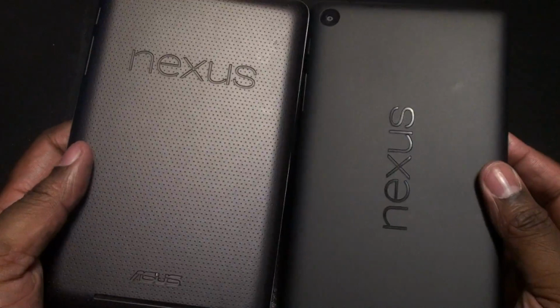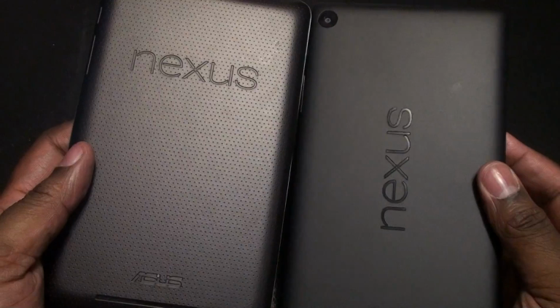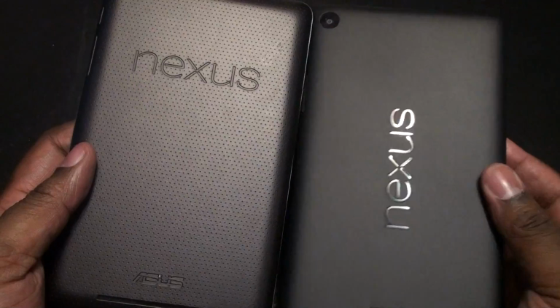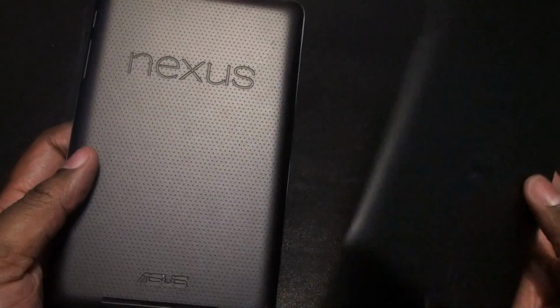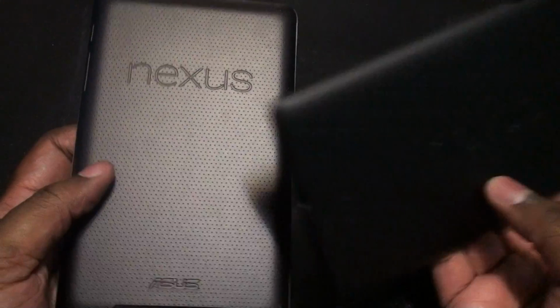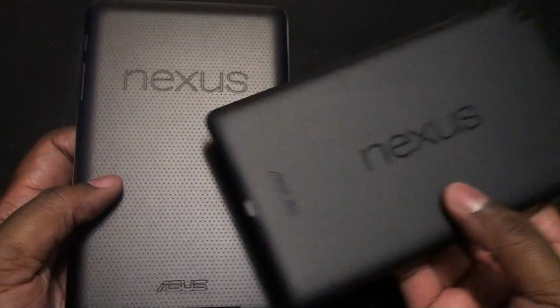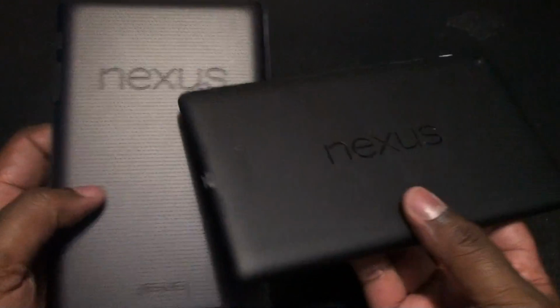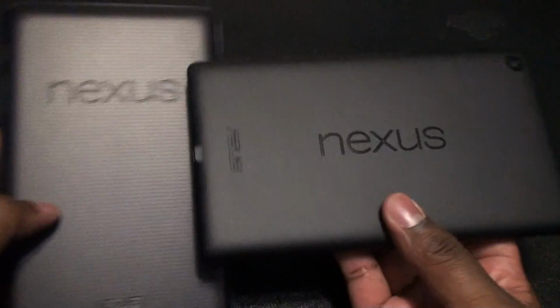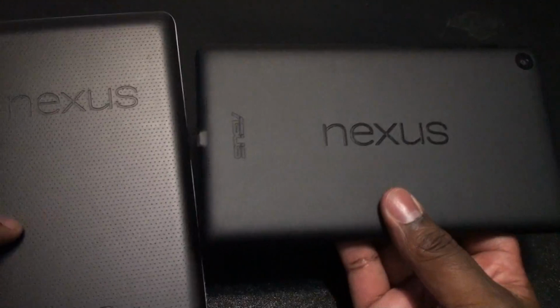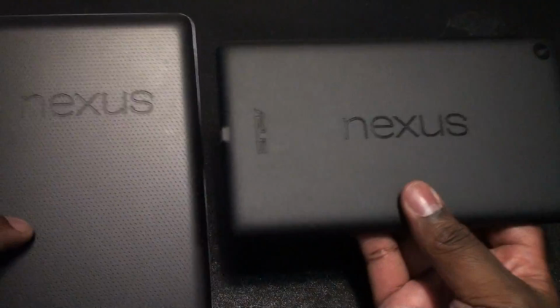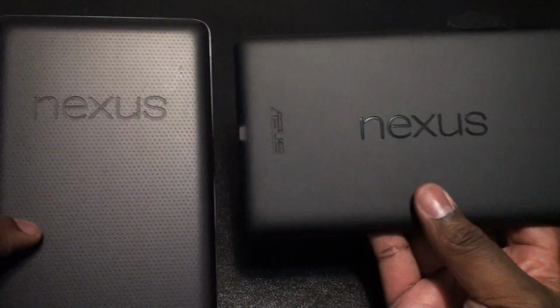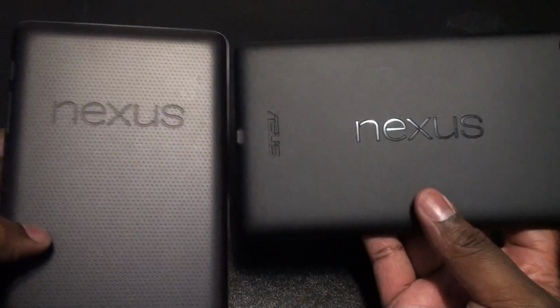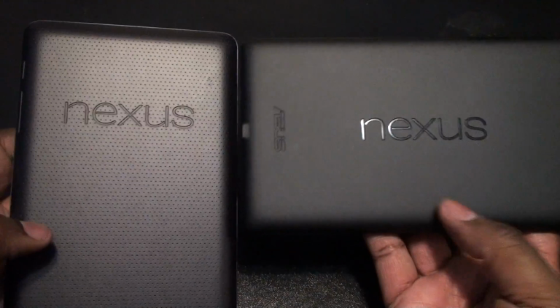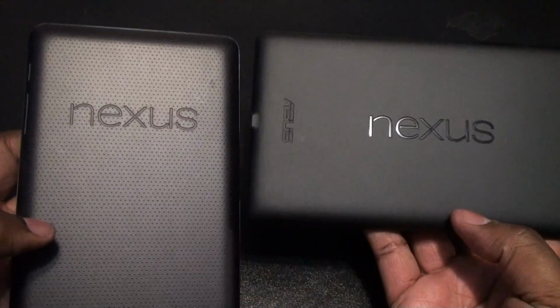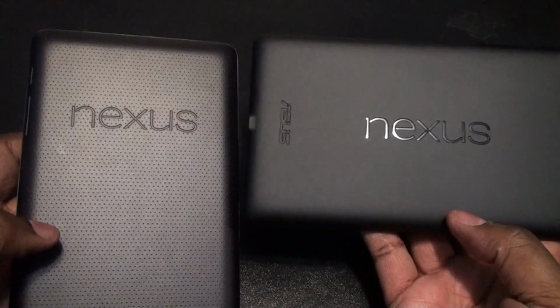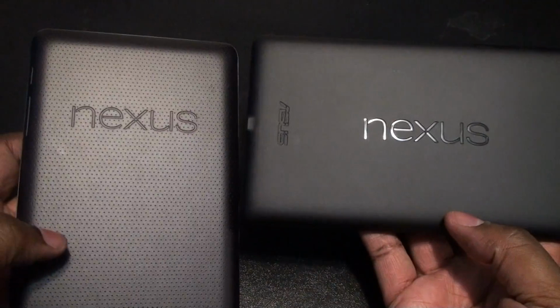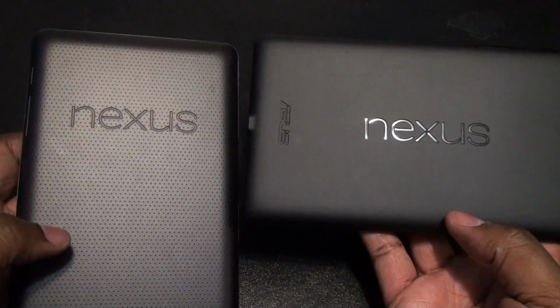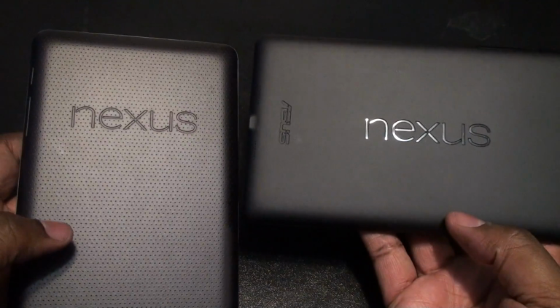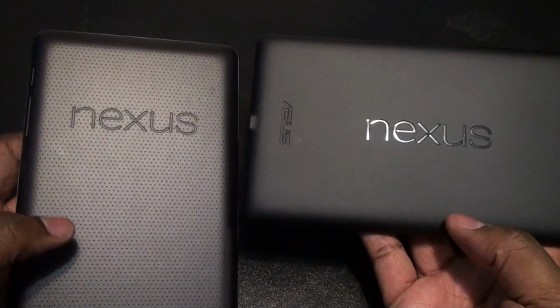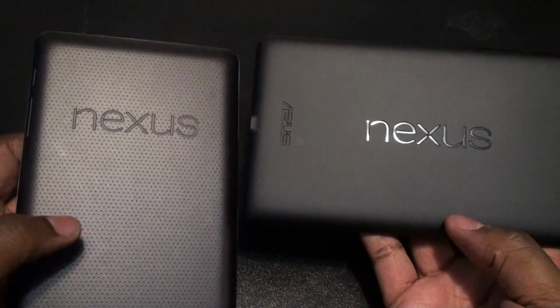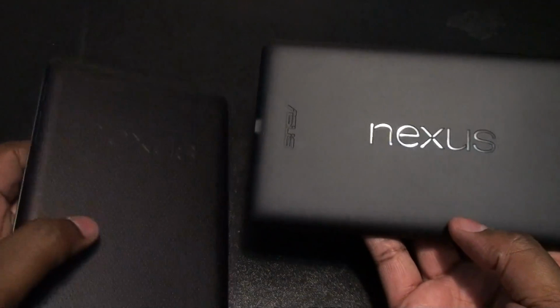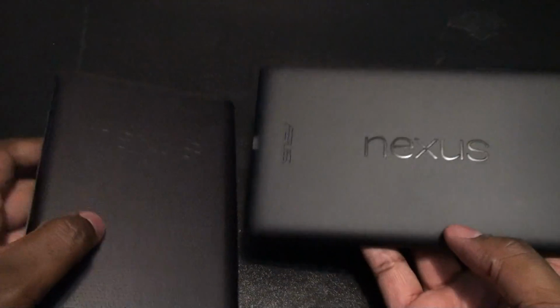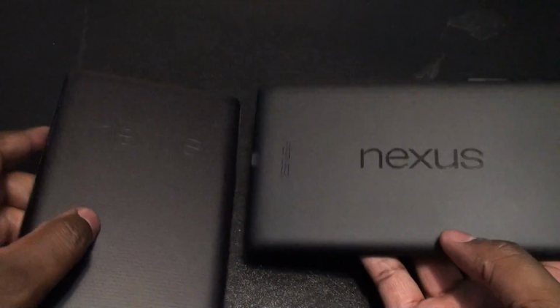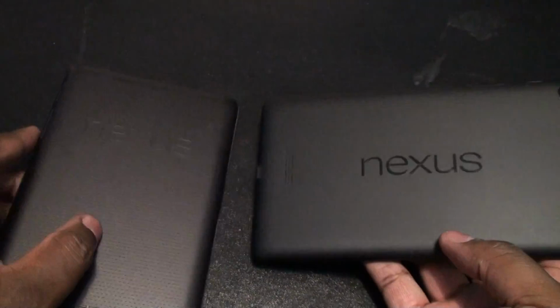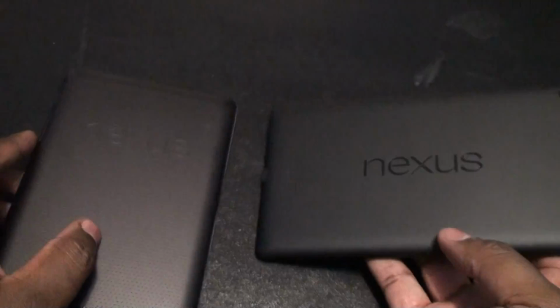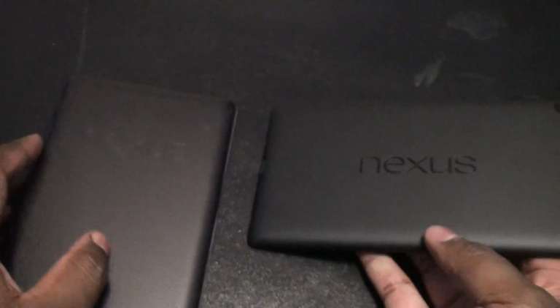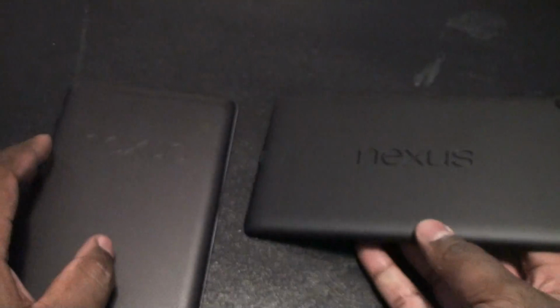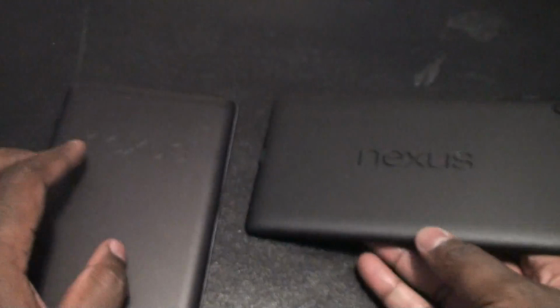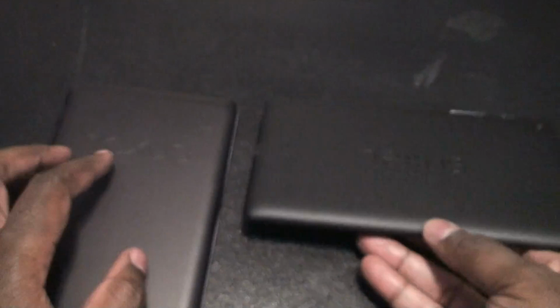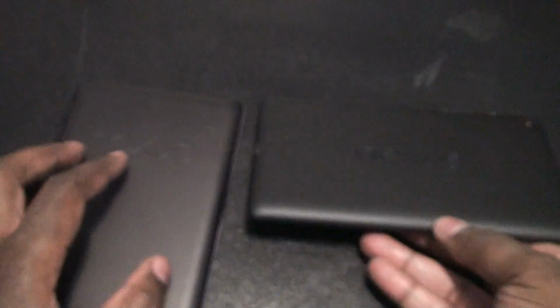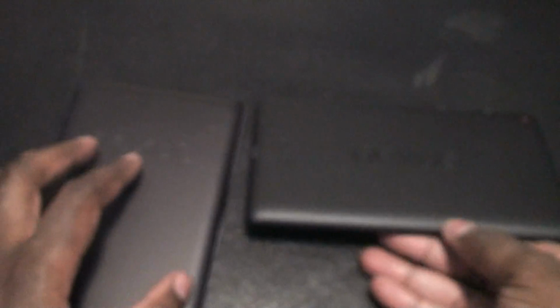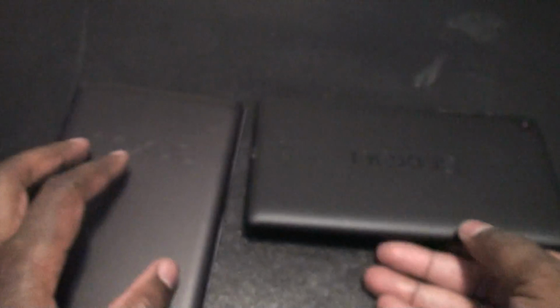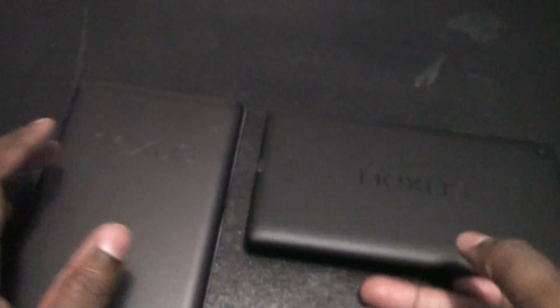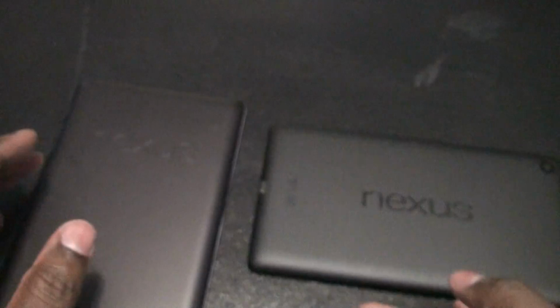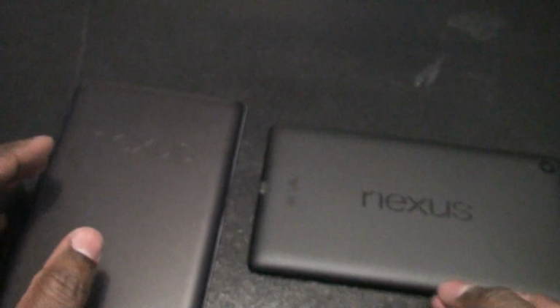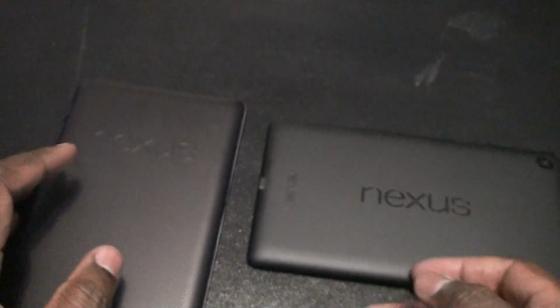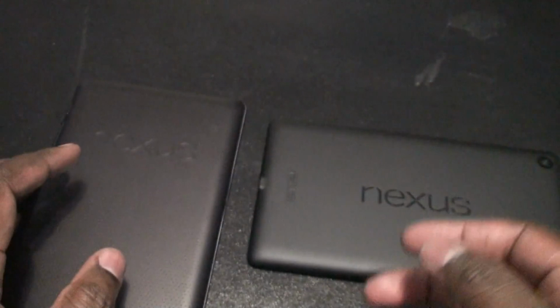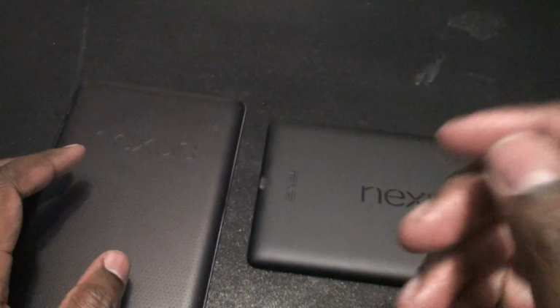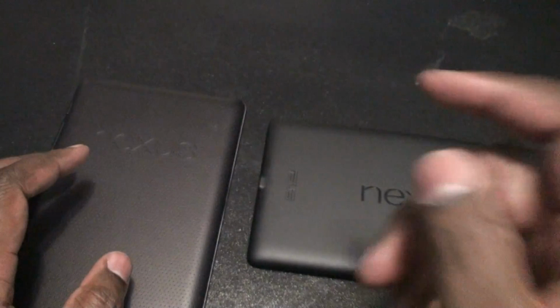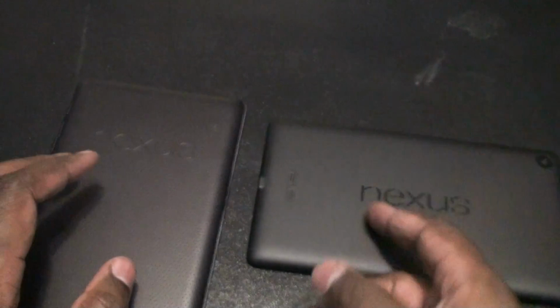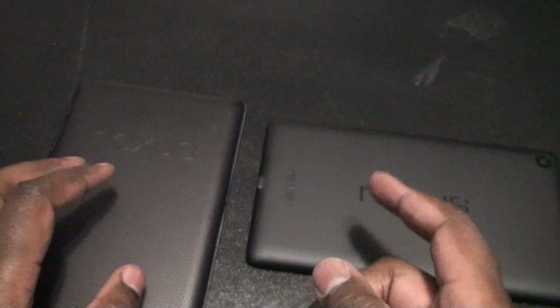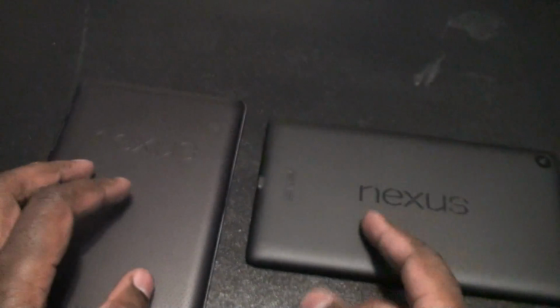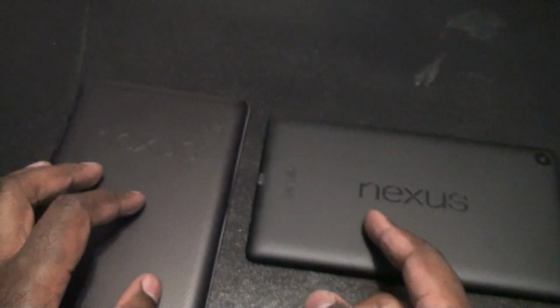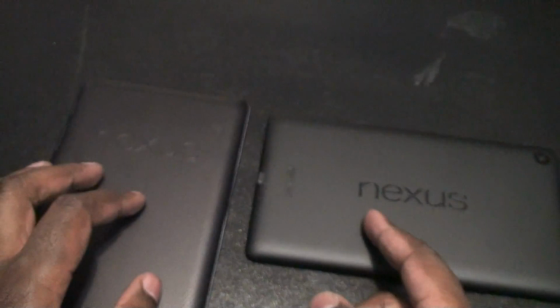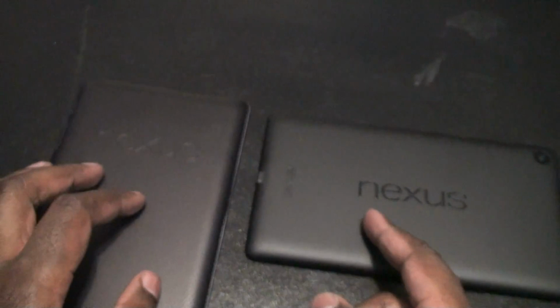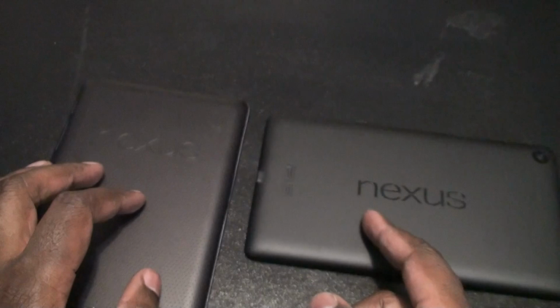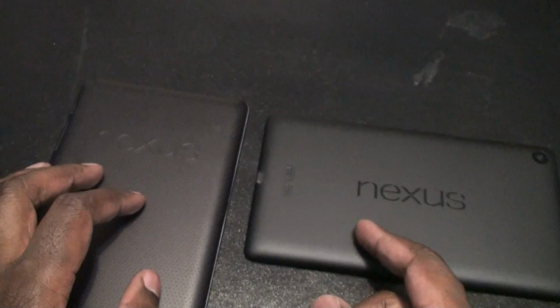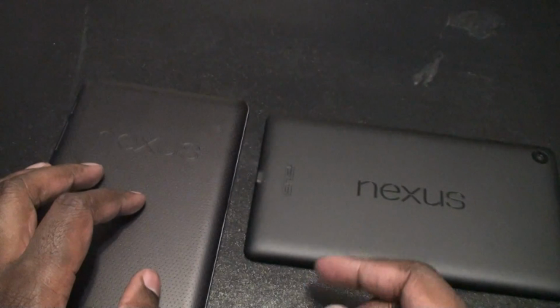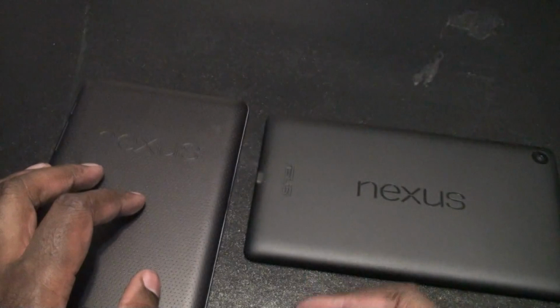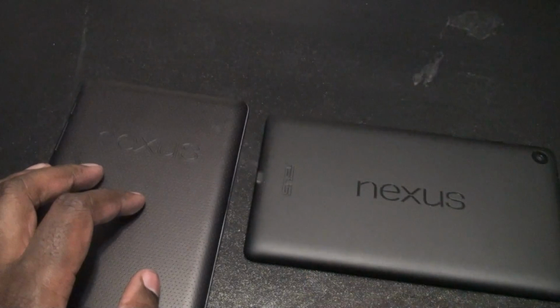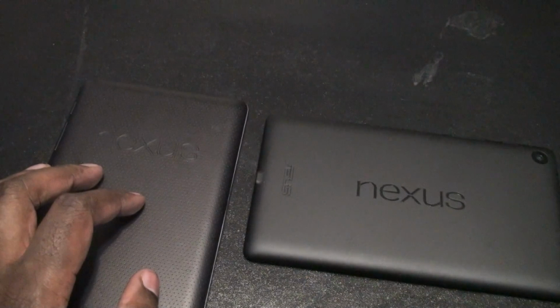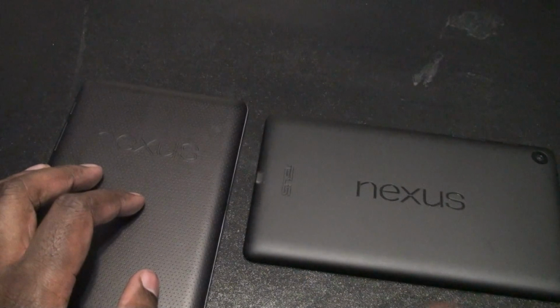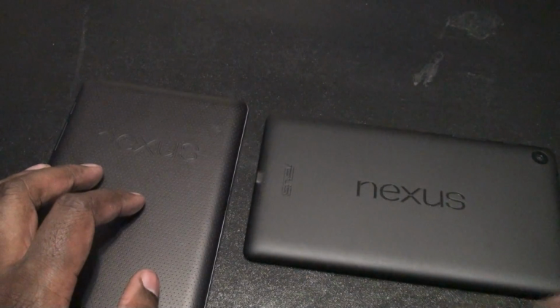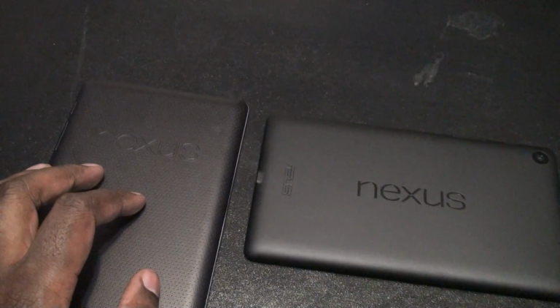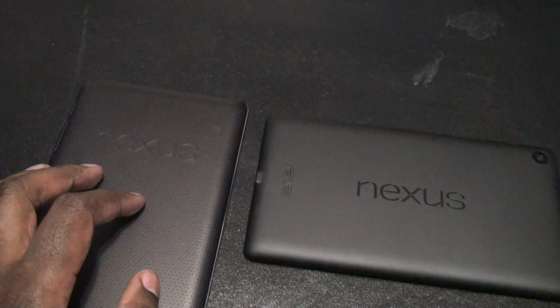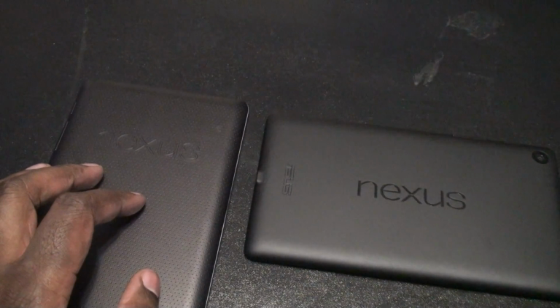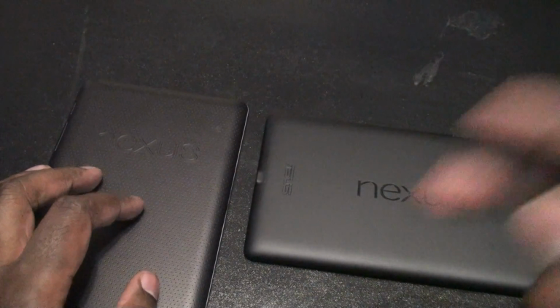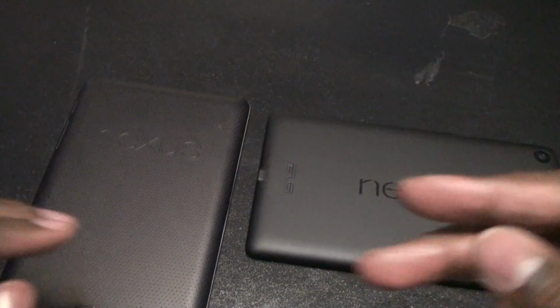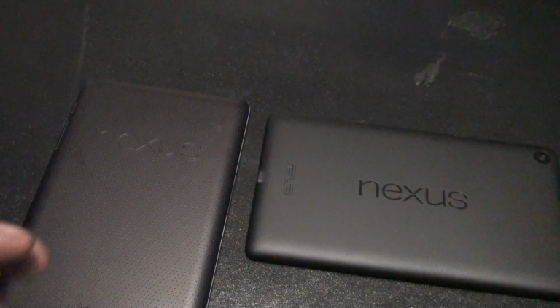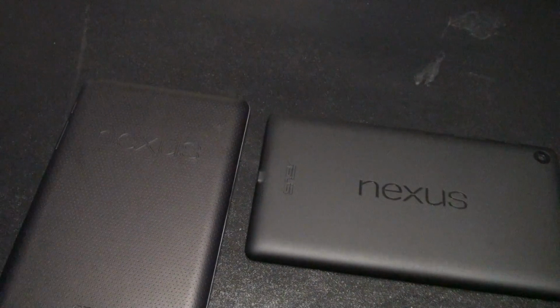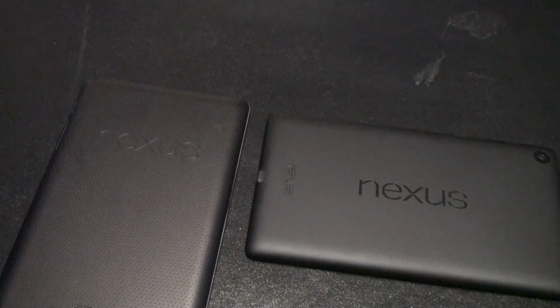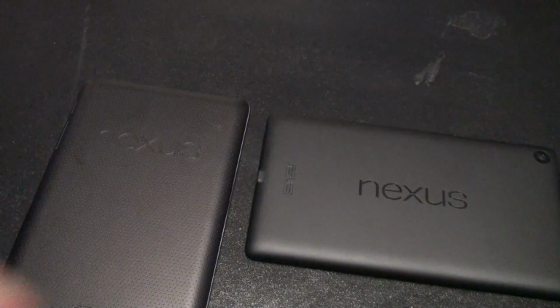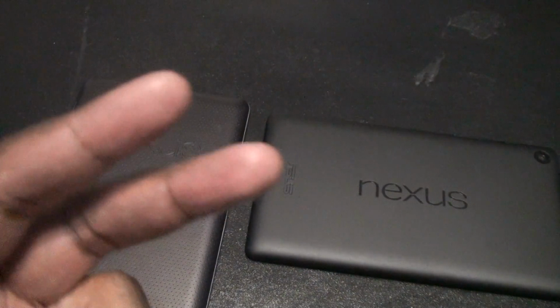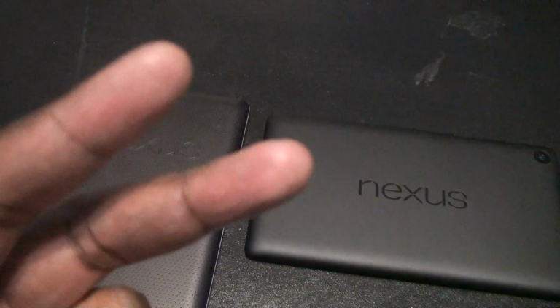Thanks for watching guys and stay tuned for some more videos and my final review on the Nexus 7. Talk to you later. Peace.